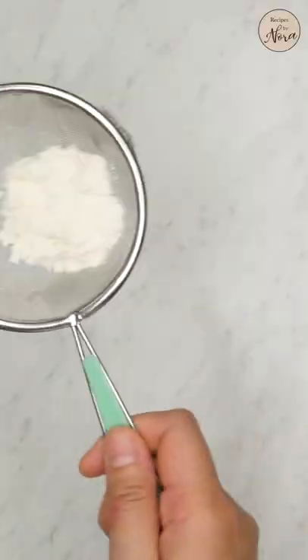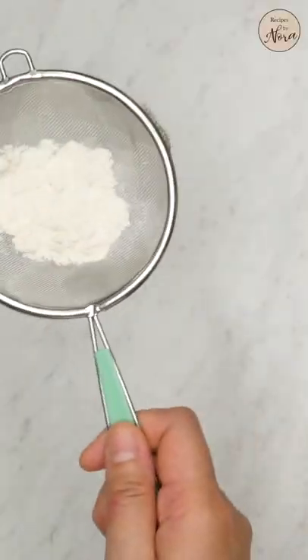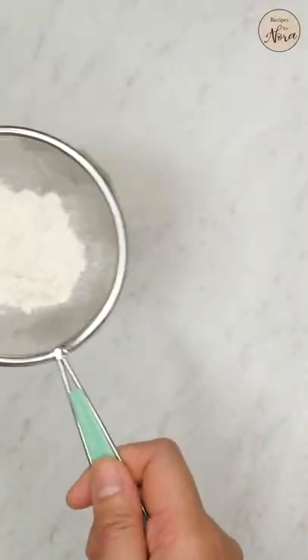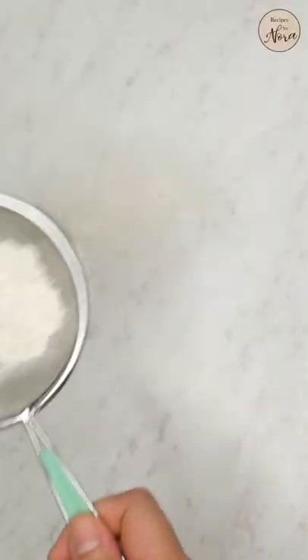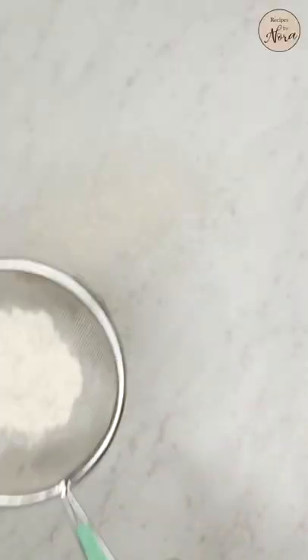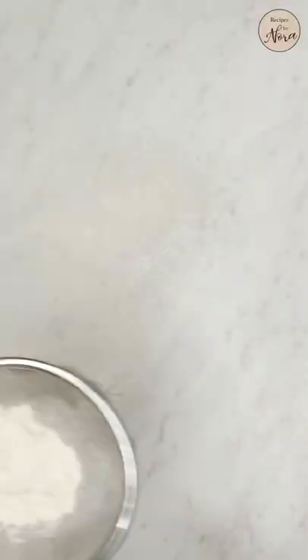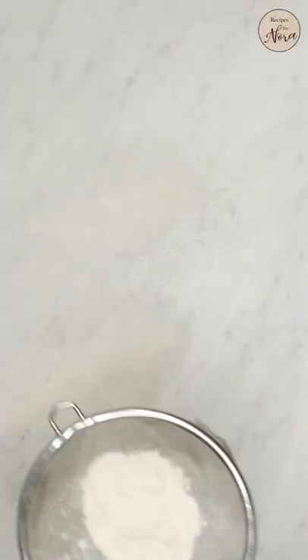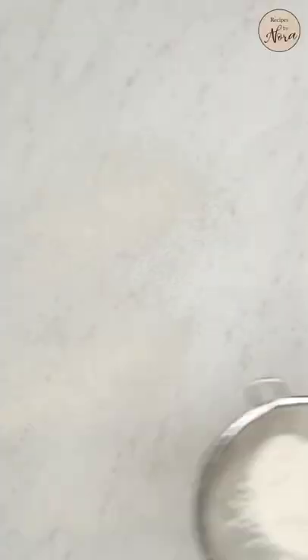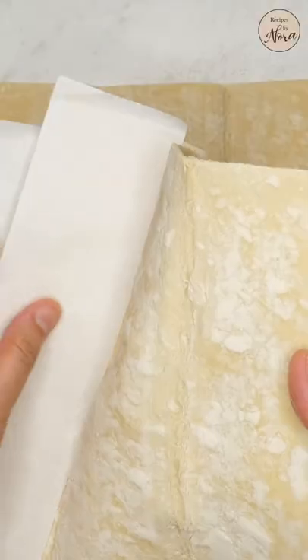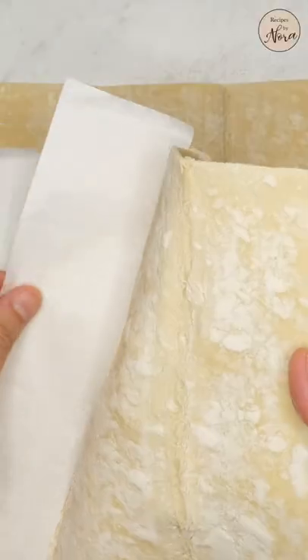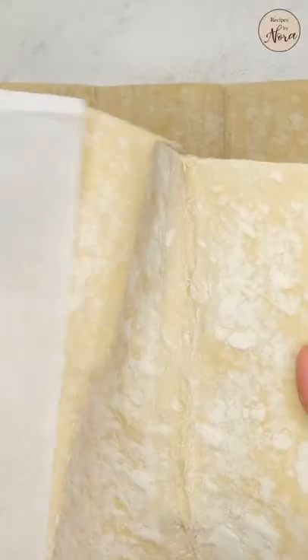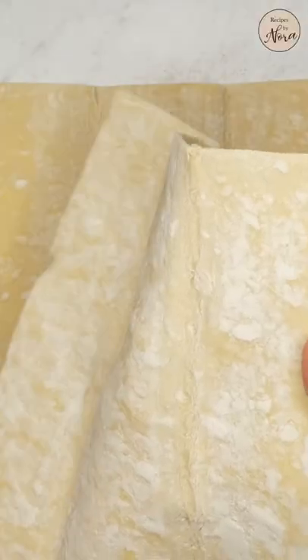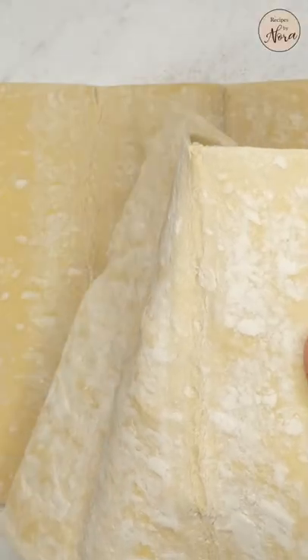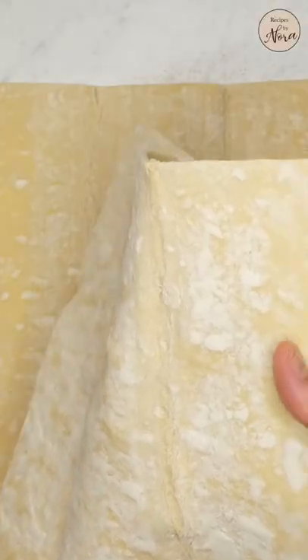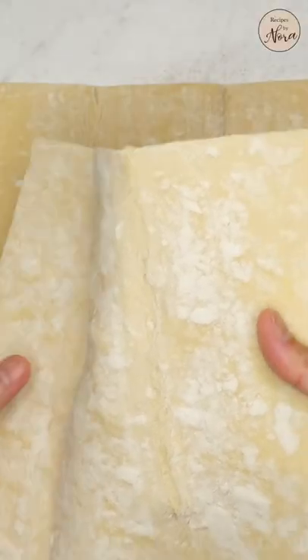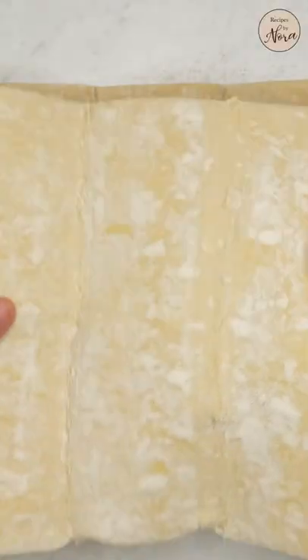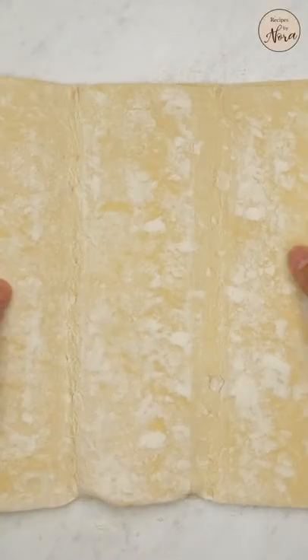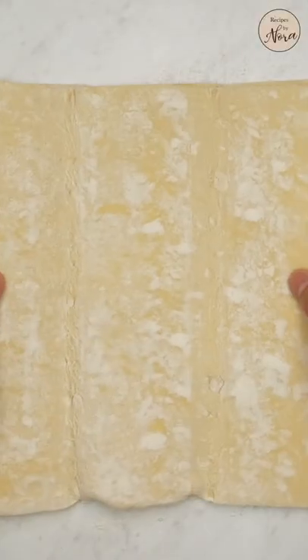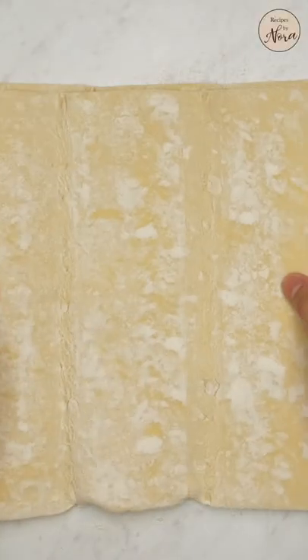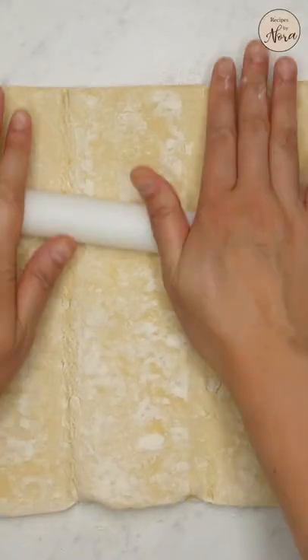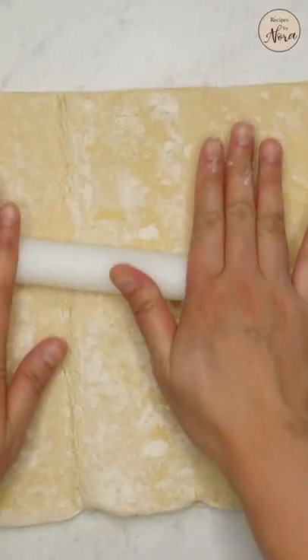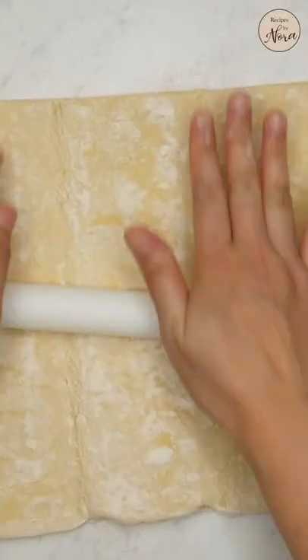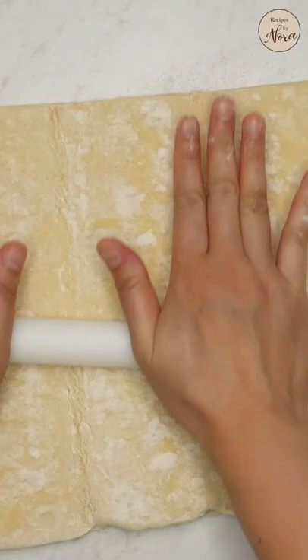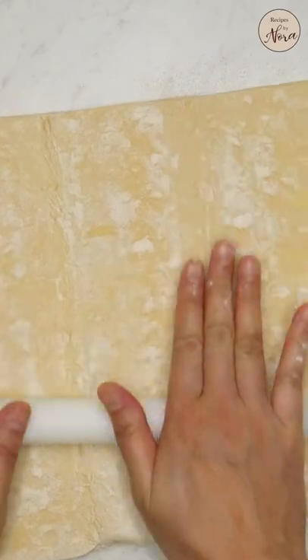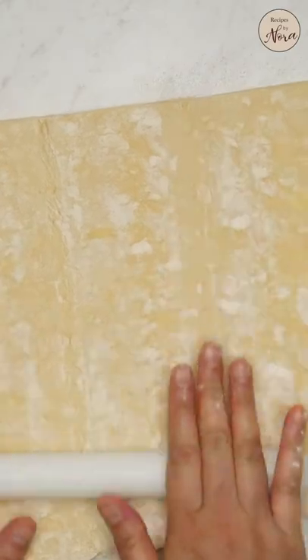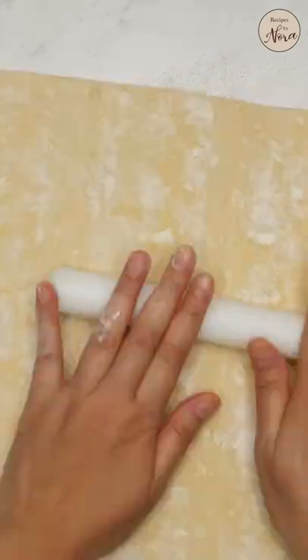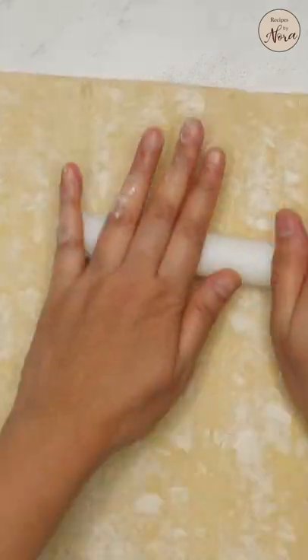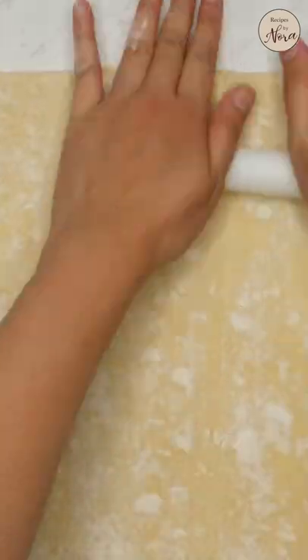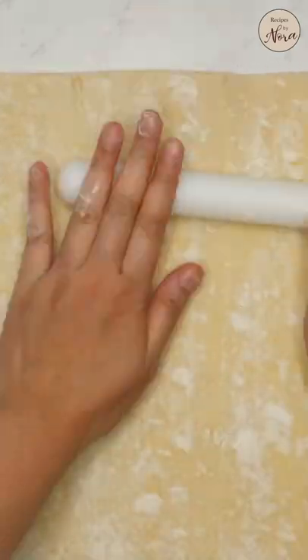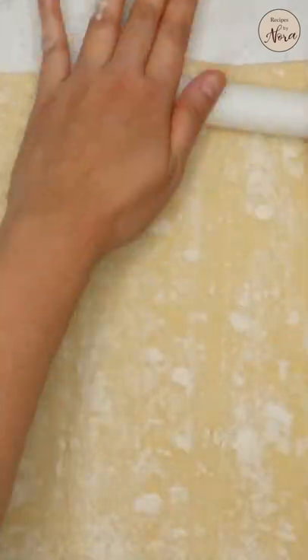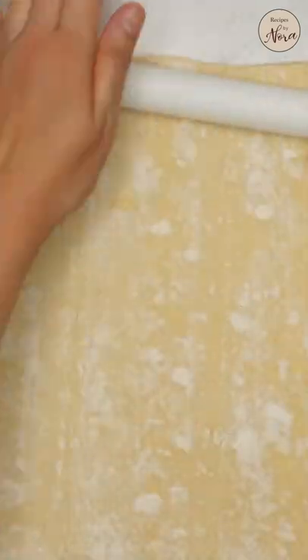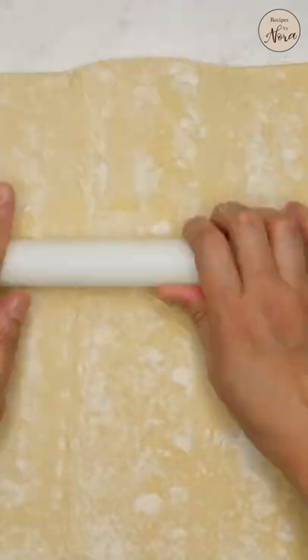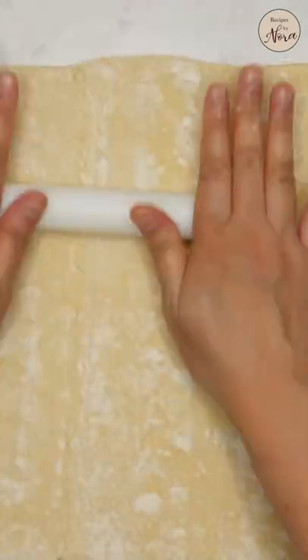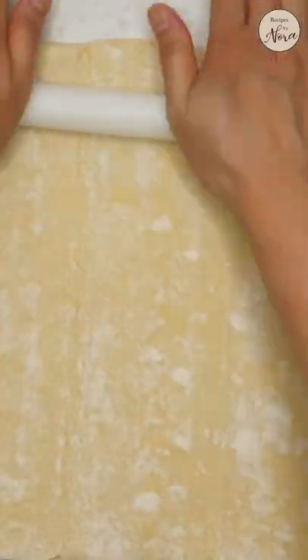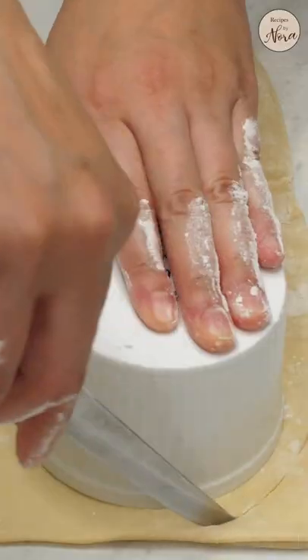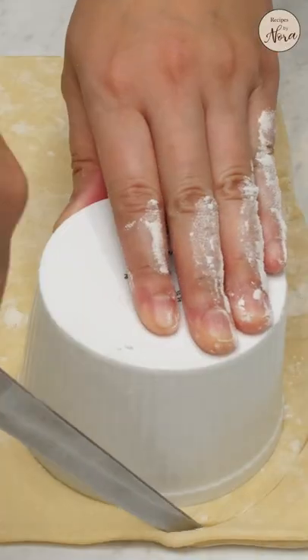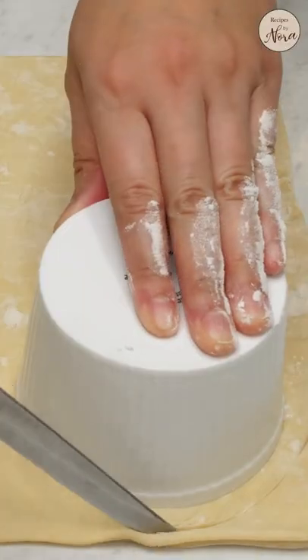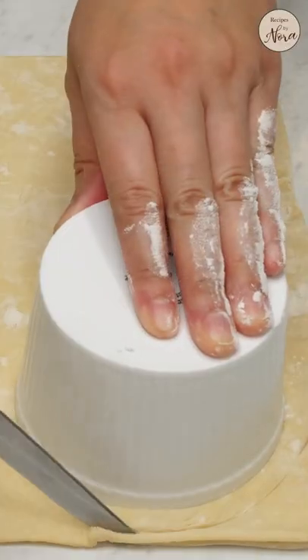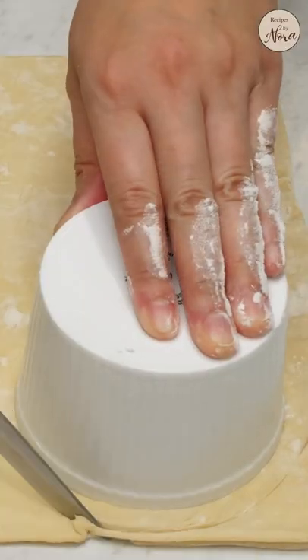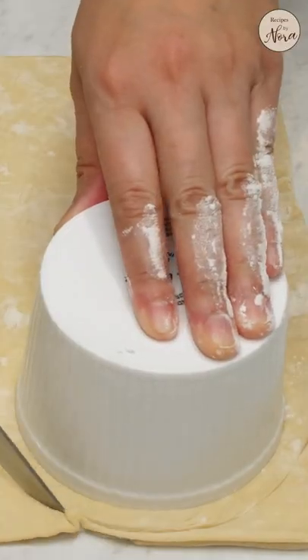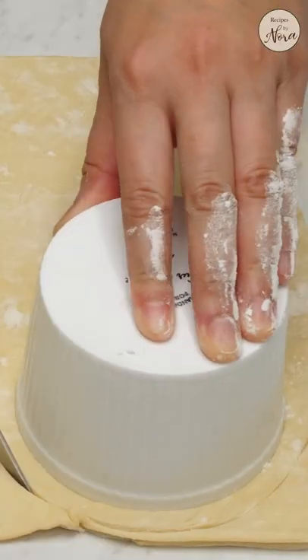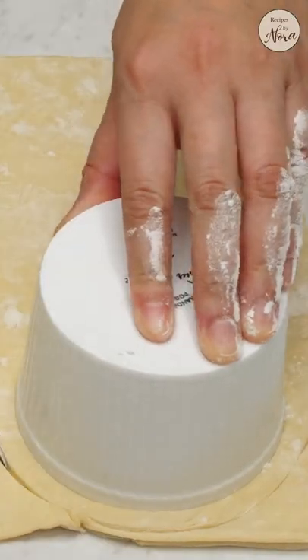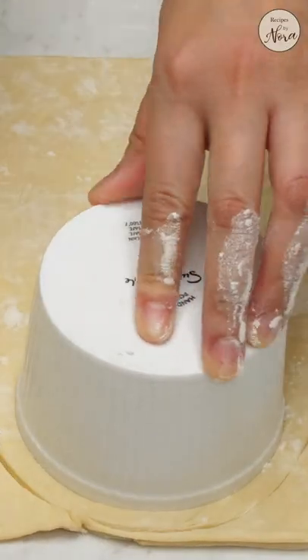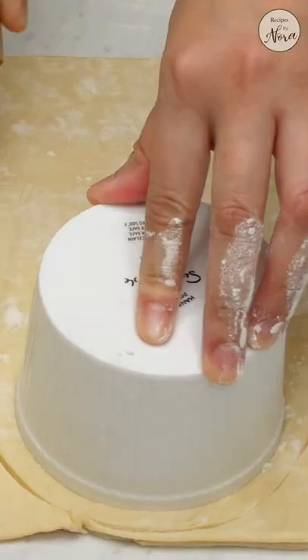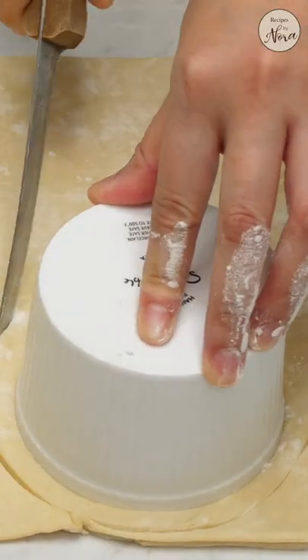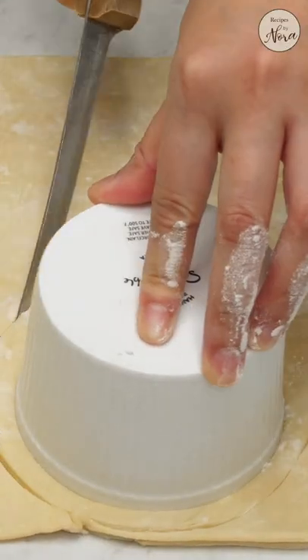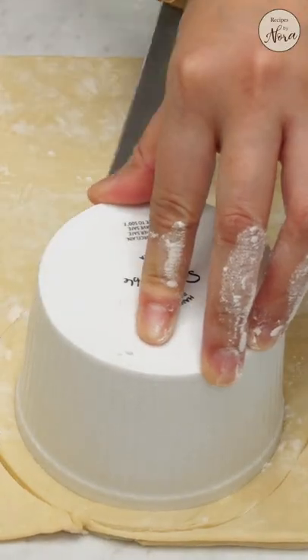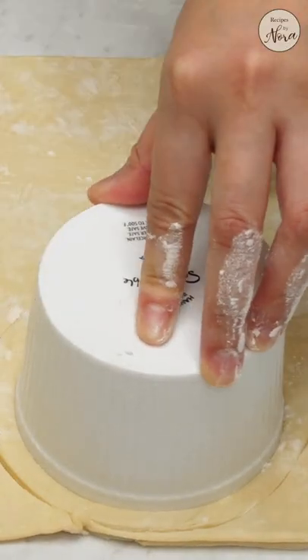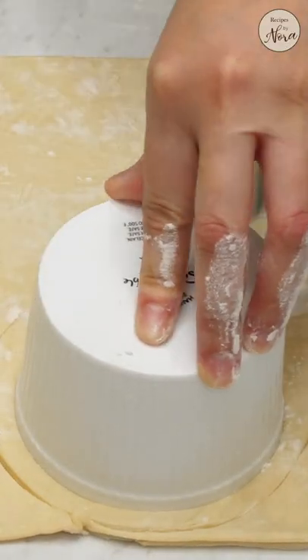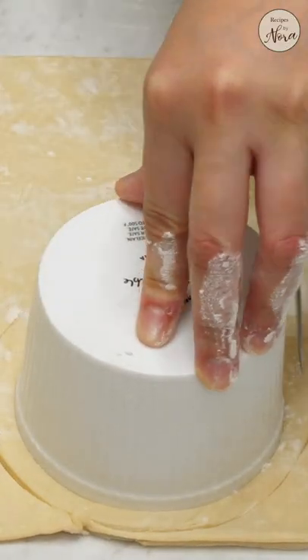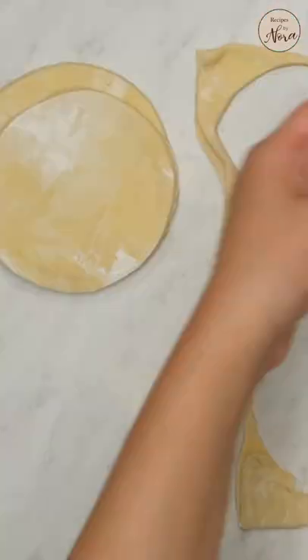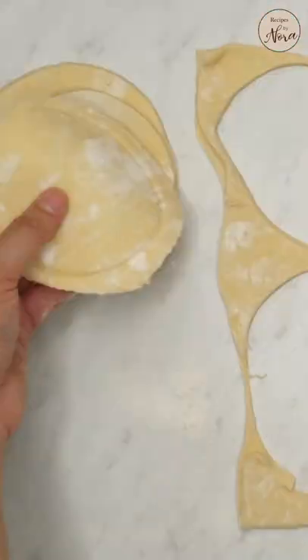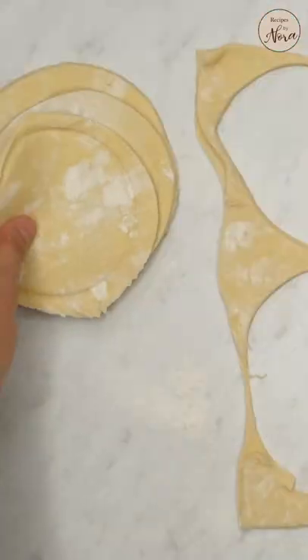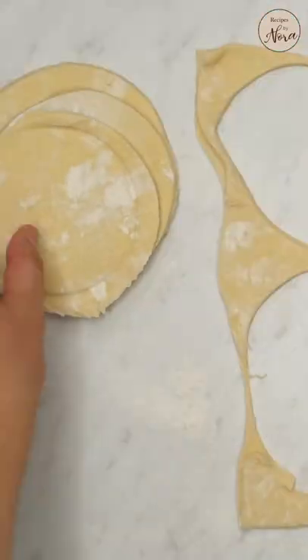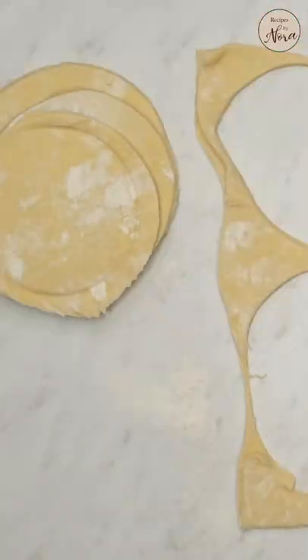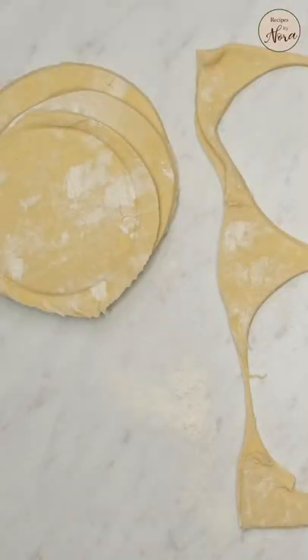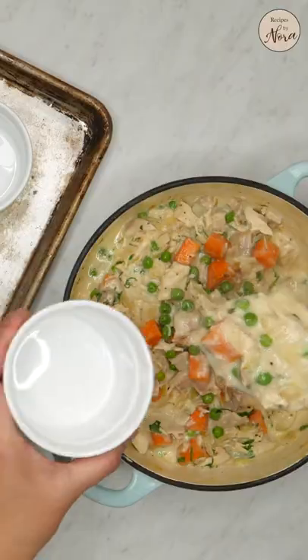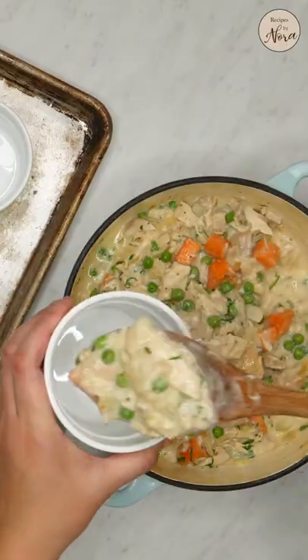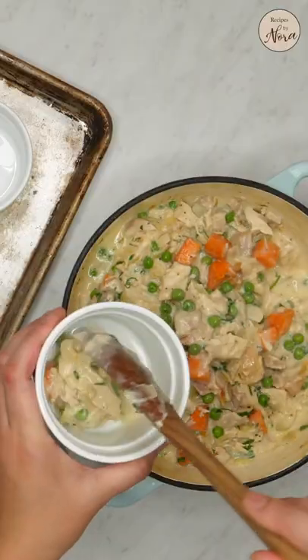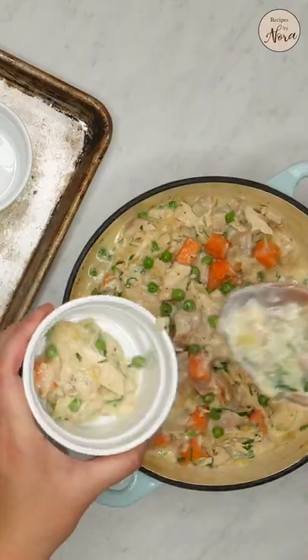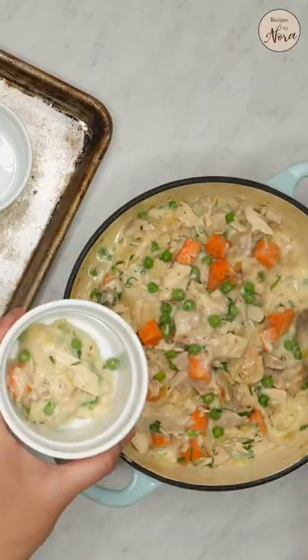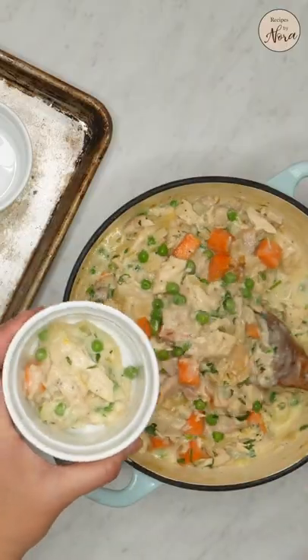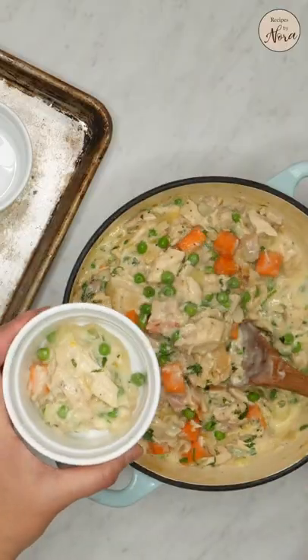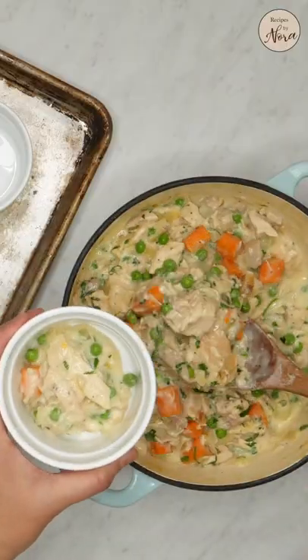Lightly flour your surface, then roll out your defrosted puff pastry to make your cutouts. You can use one or two sheets put together as you wish.